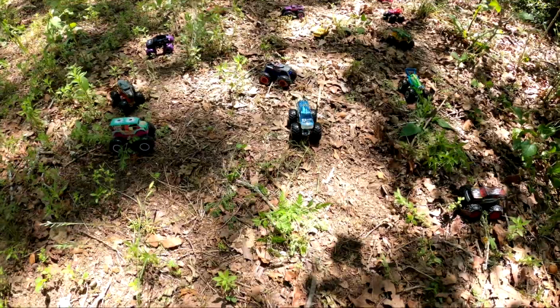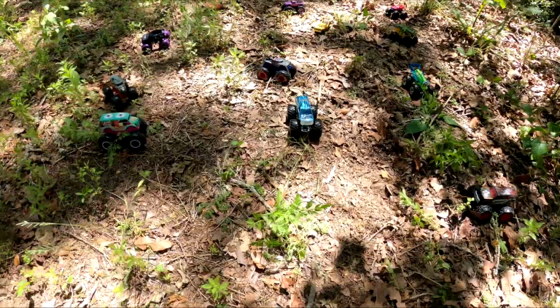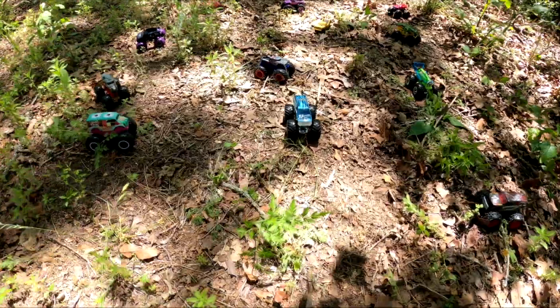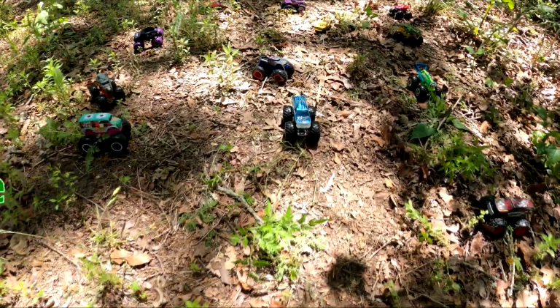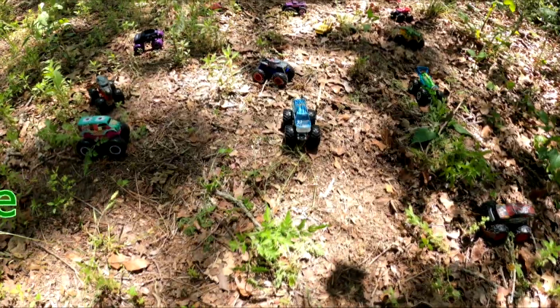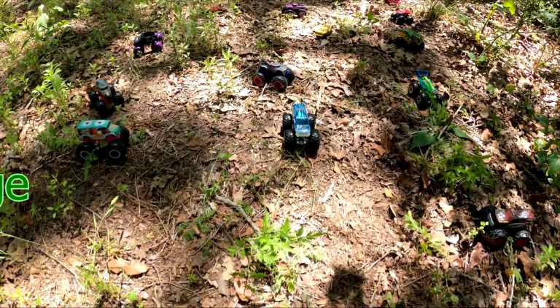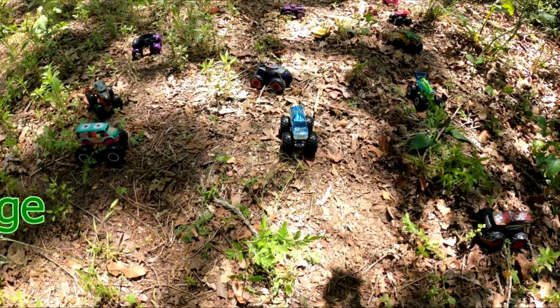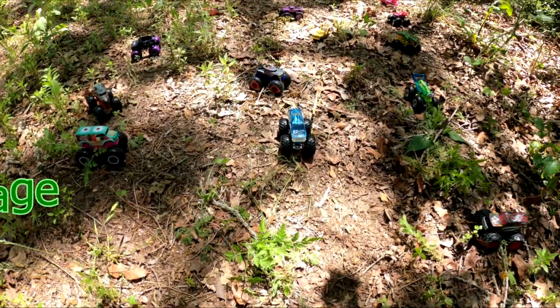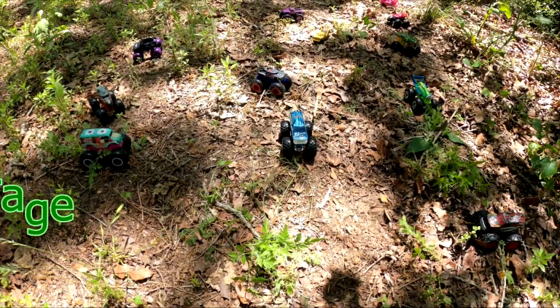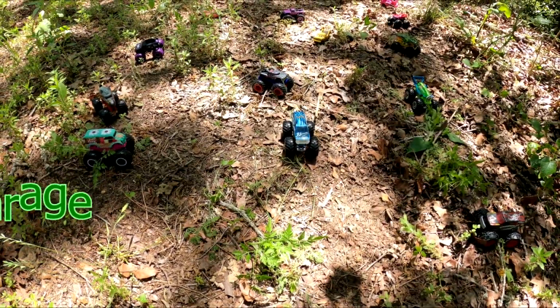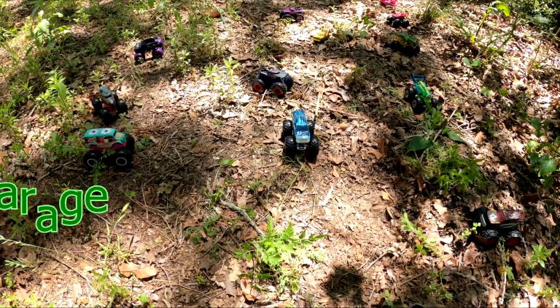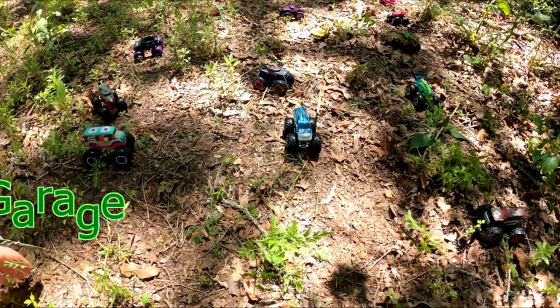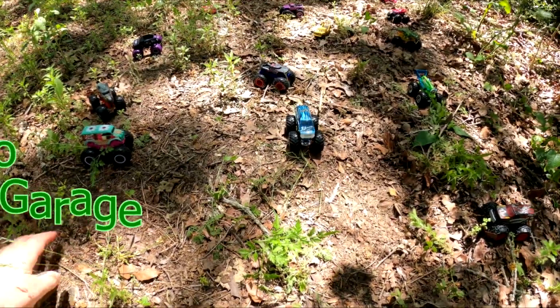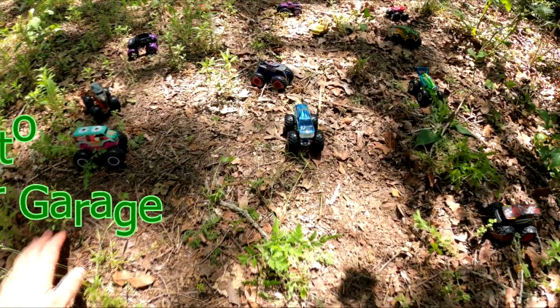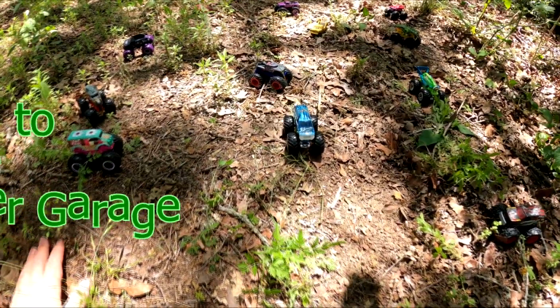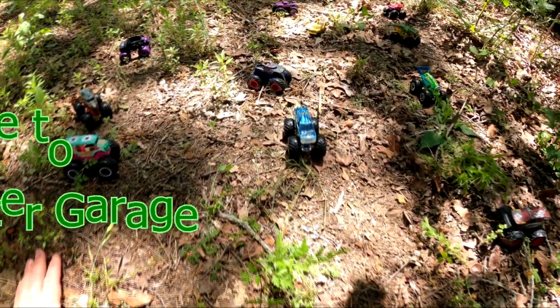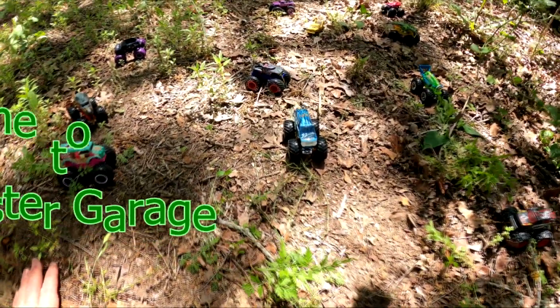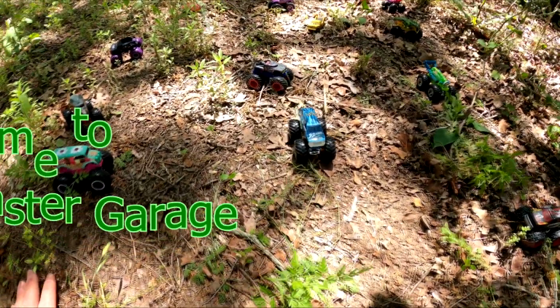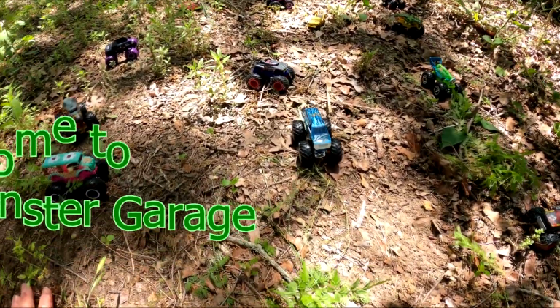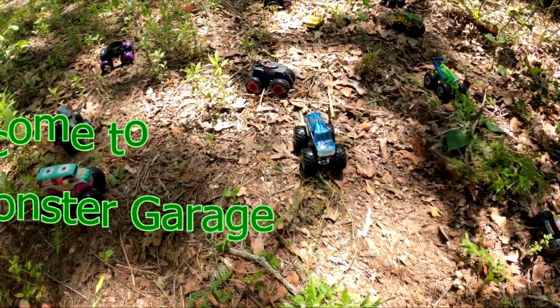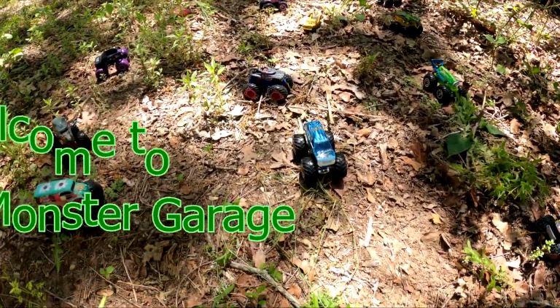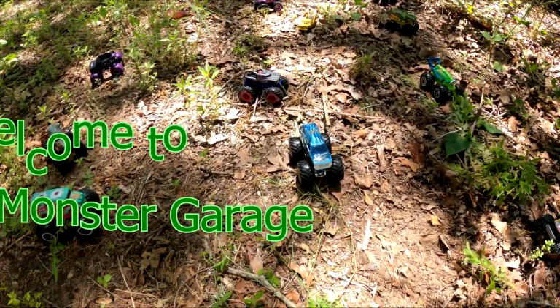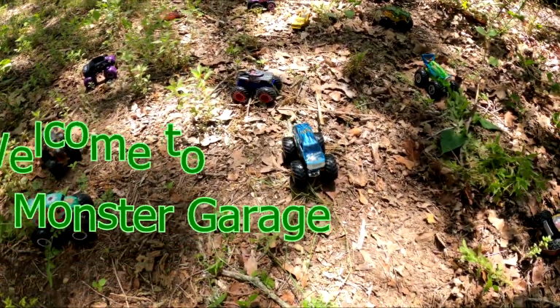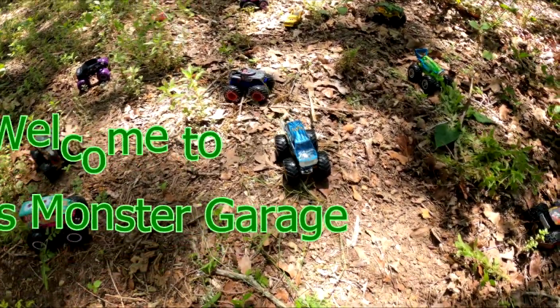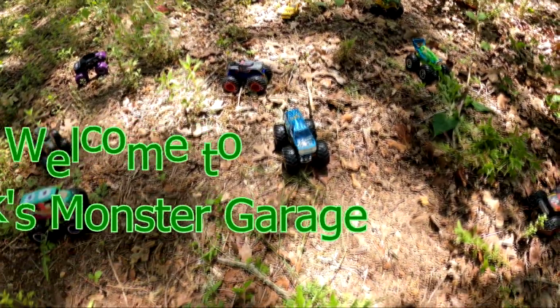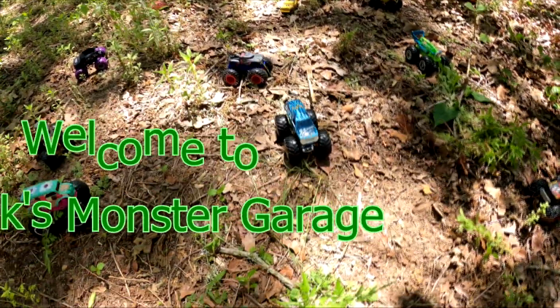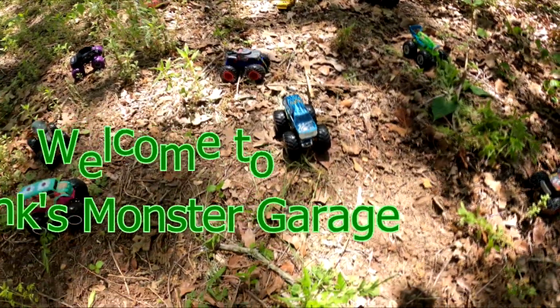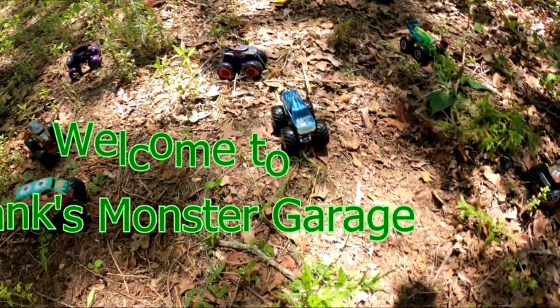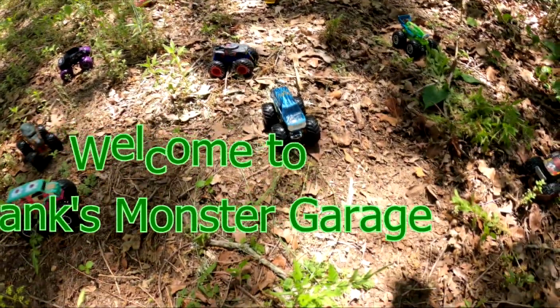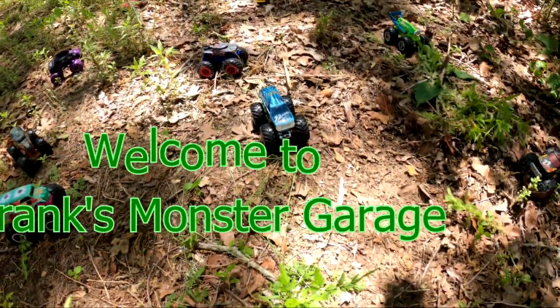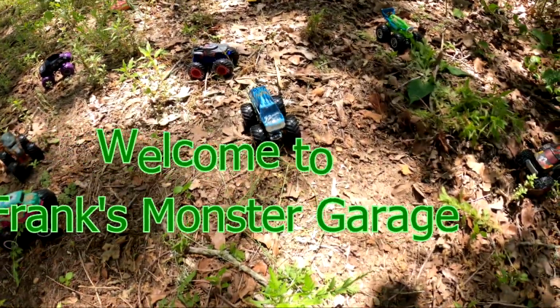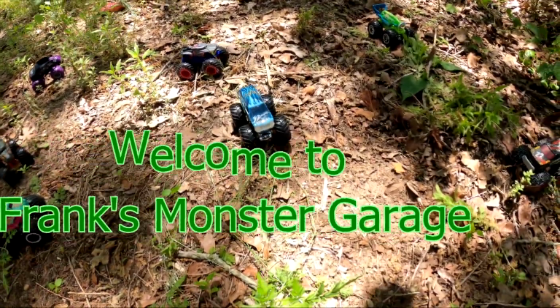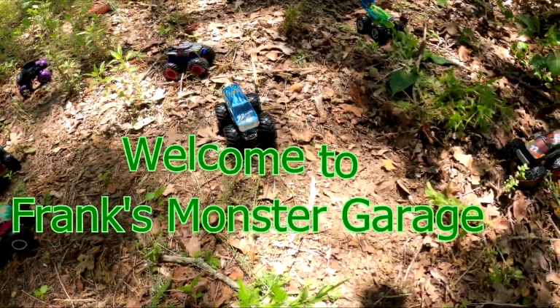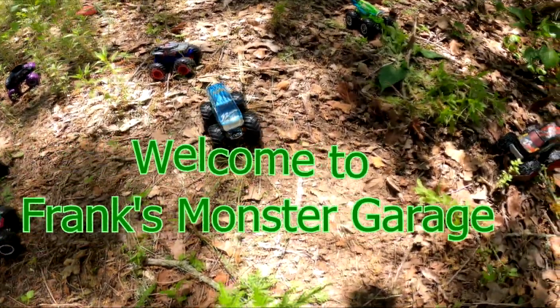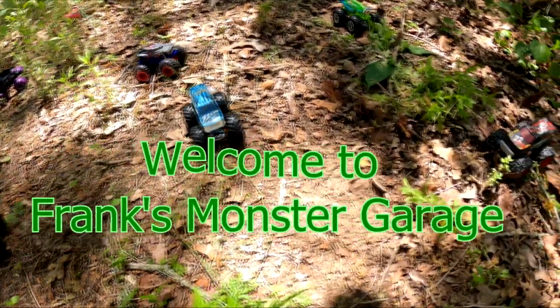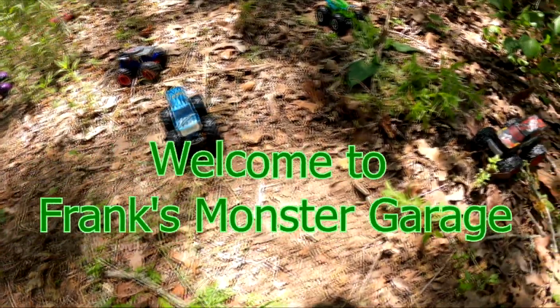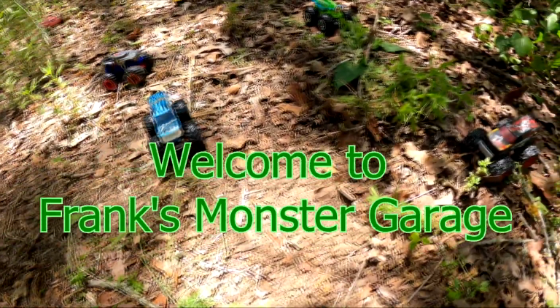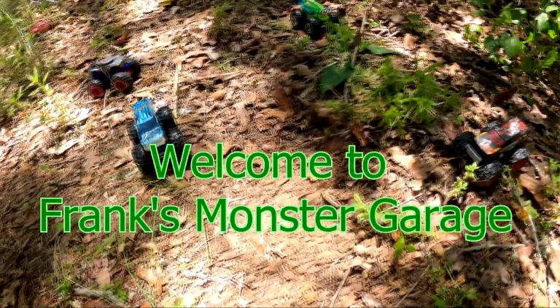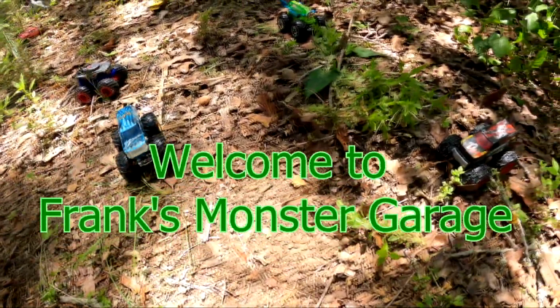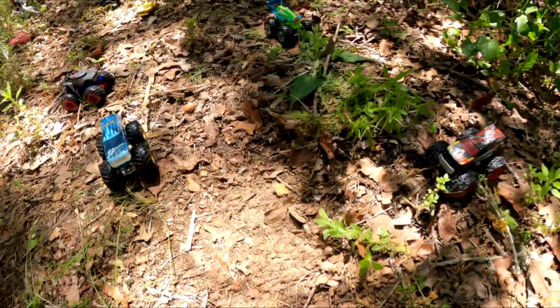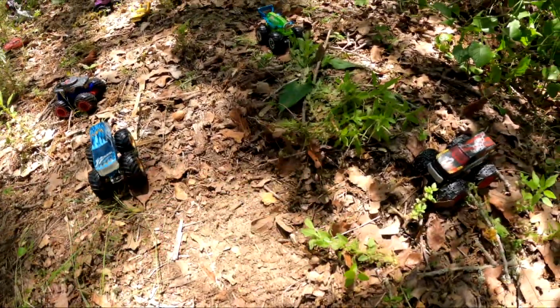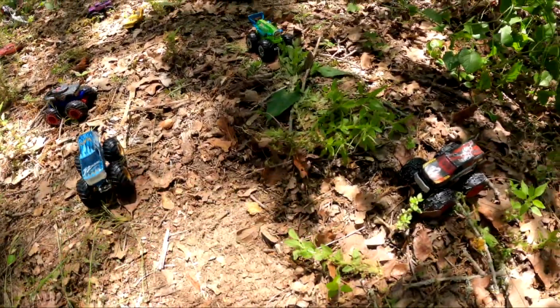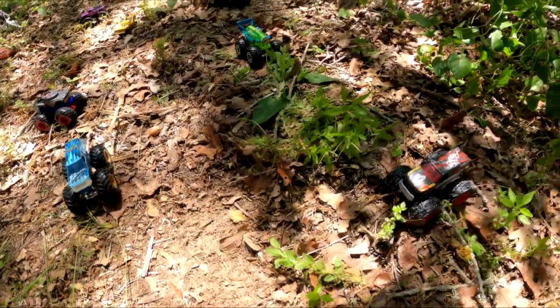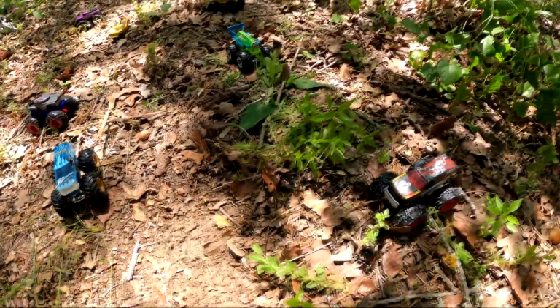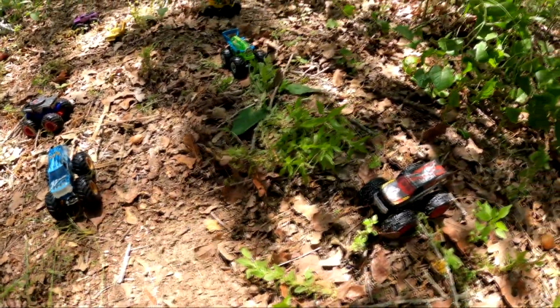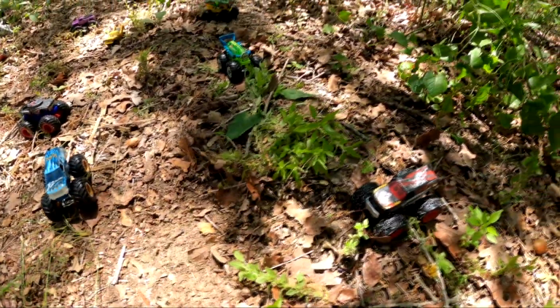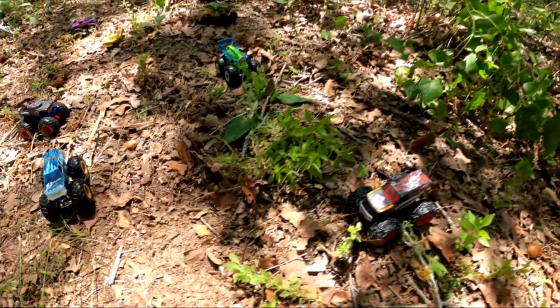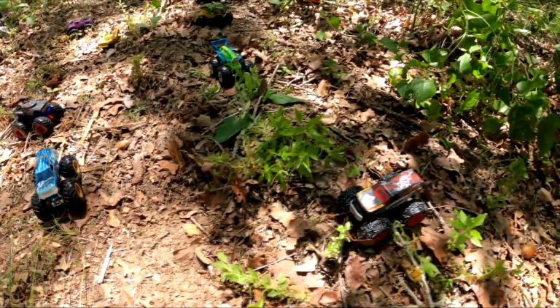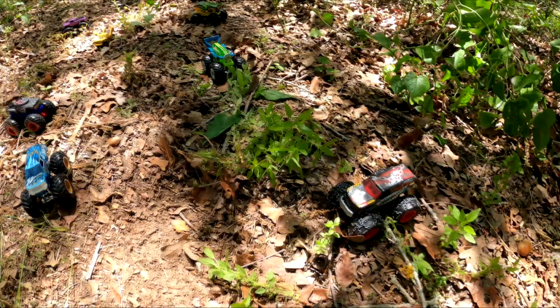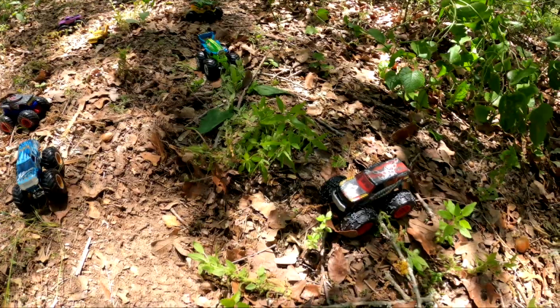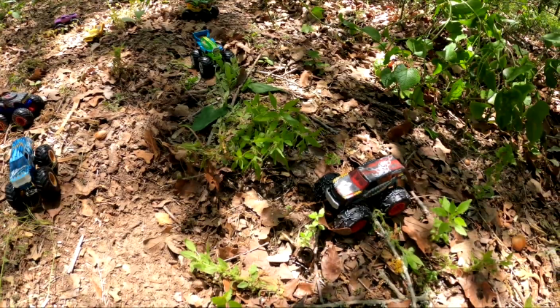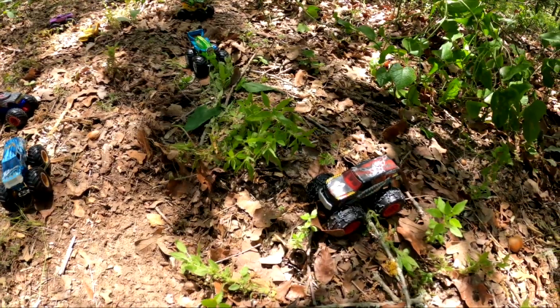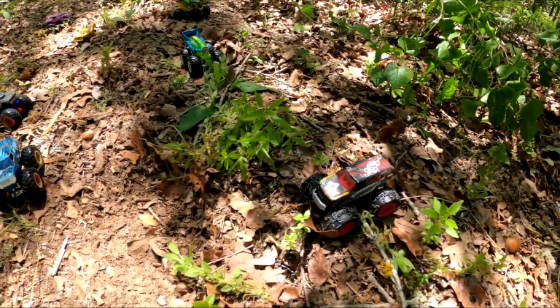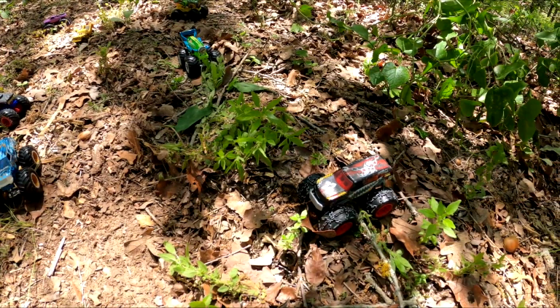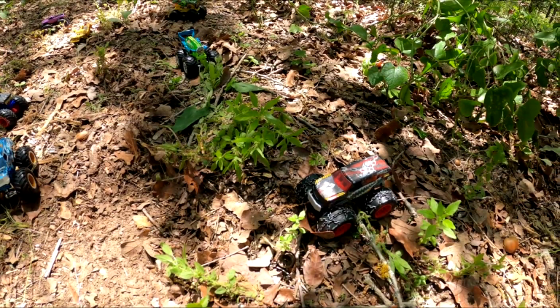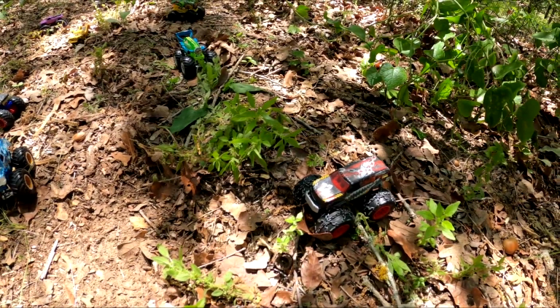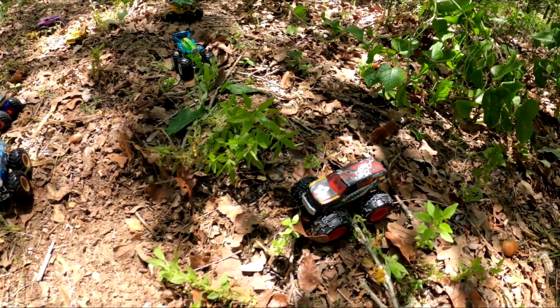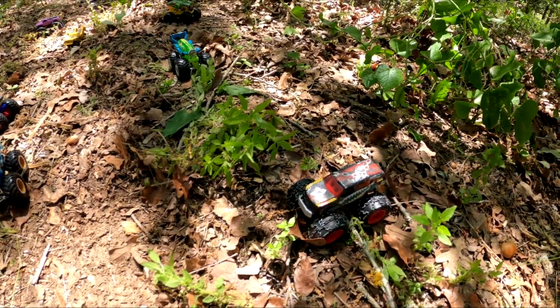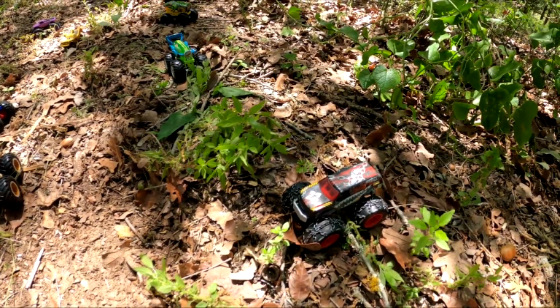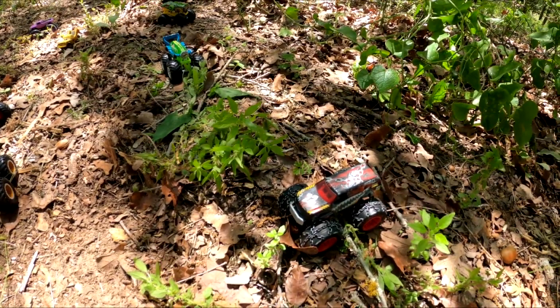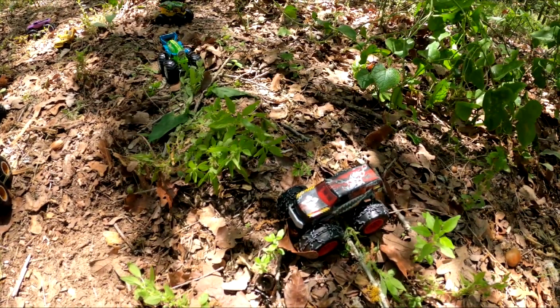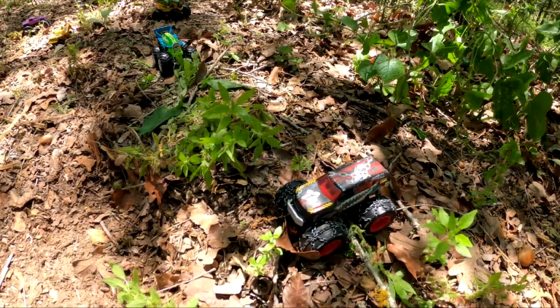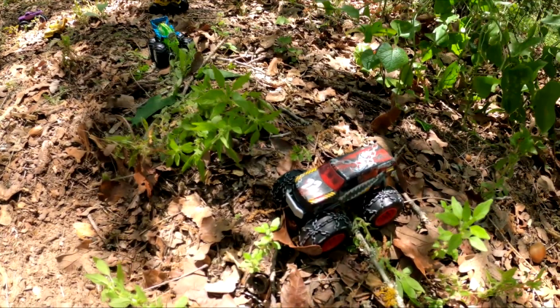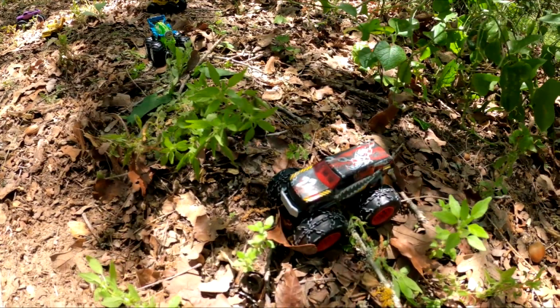Hey friends, welcome to Frank's Monster Garage. Today we're looking for some monster trucks. Let's see if we can find some monster trucks.